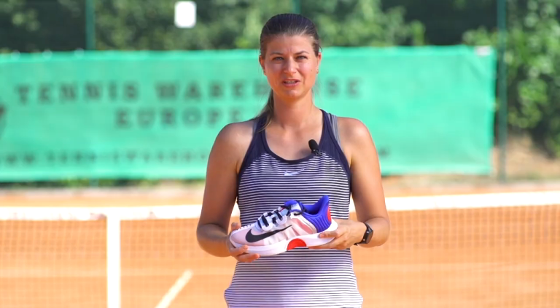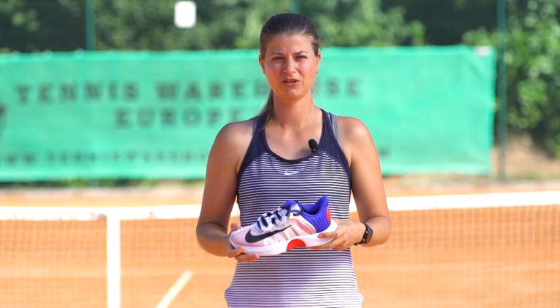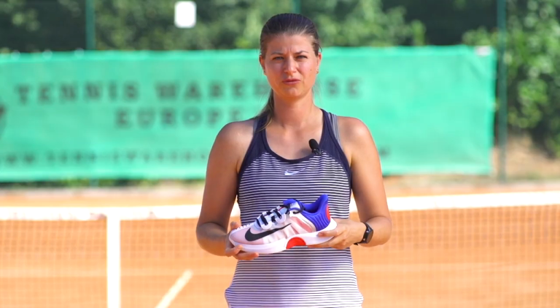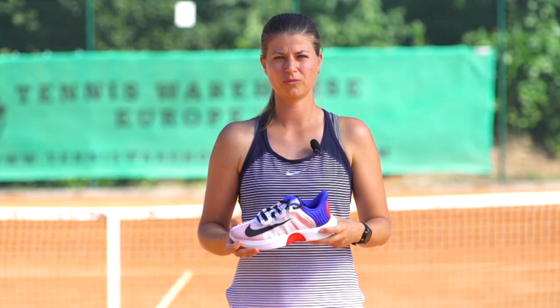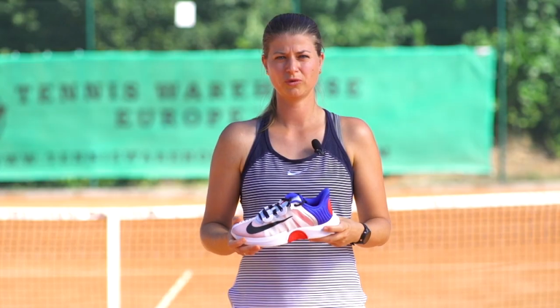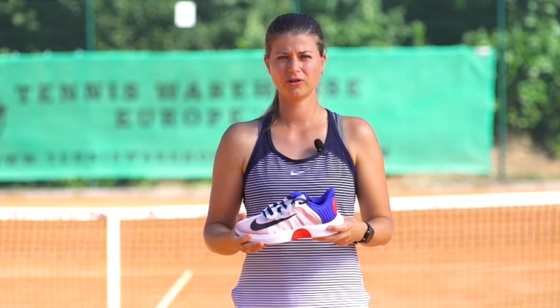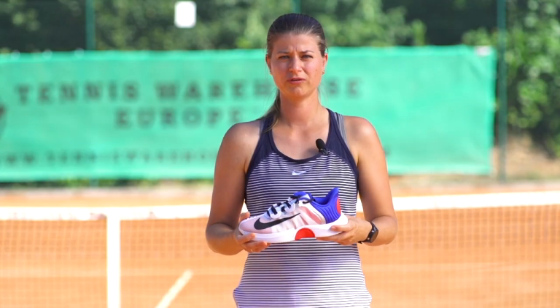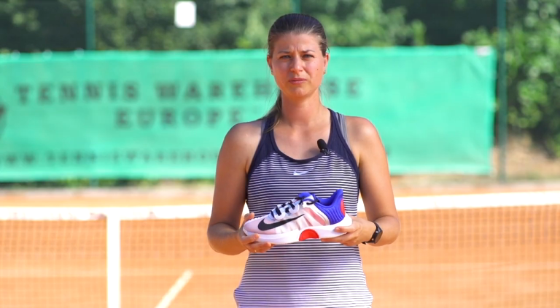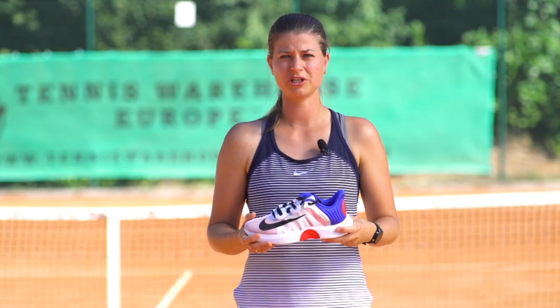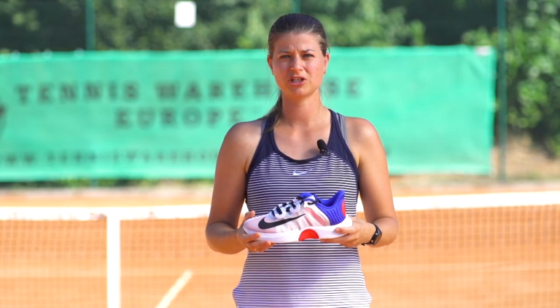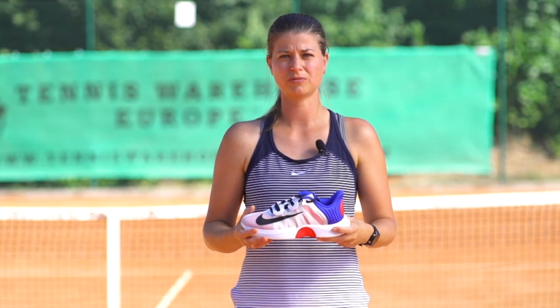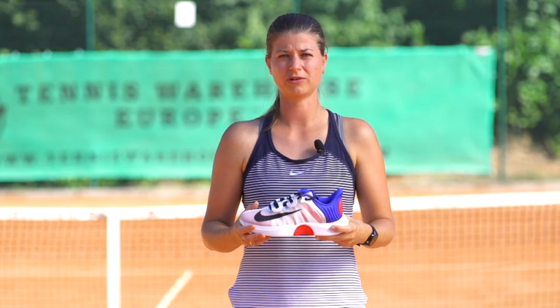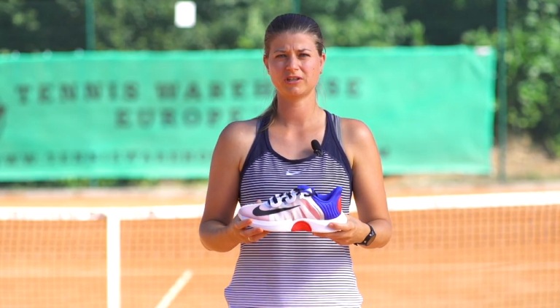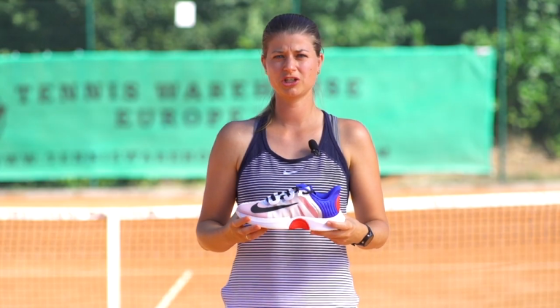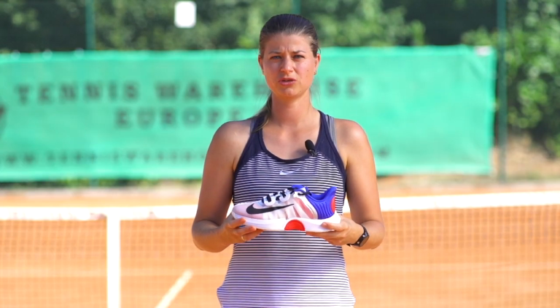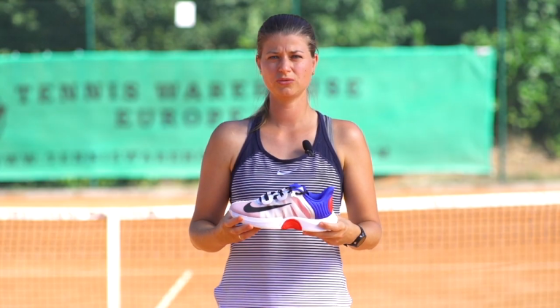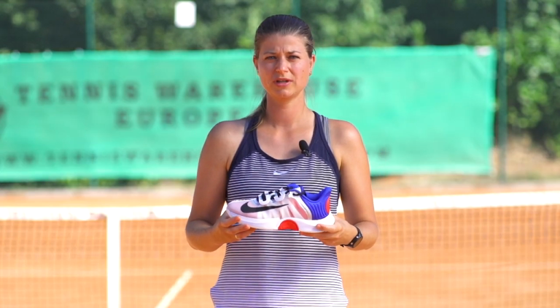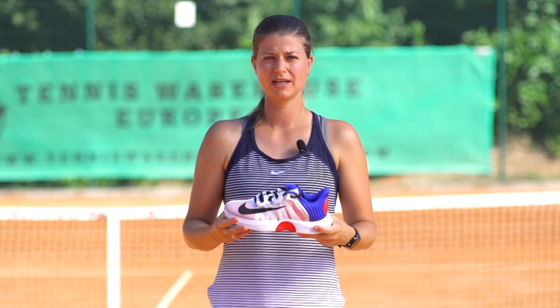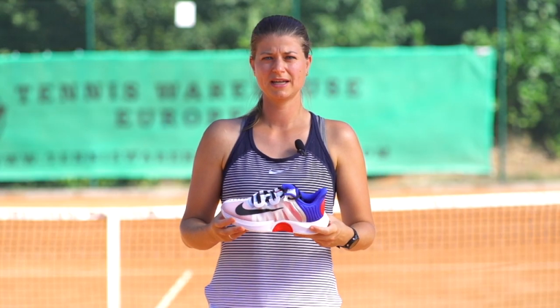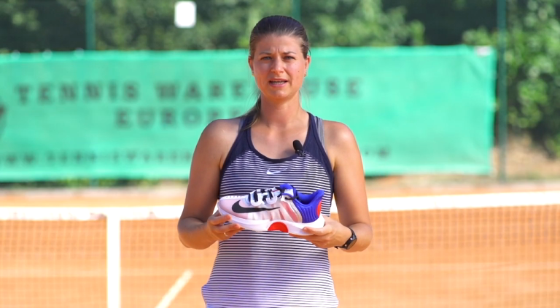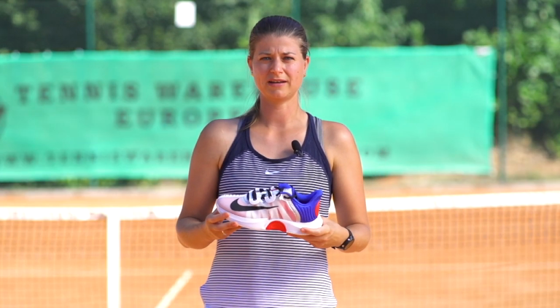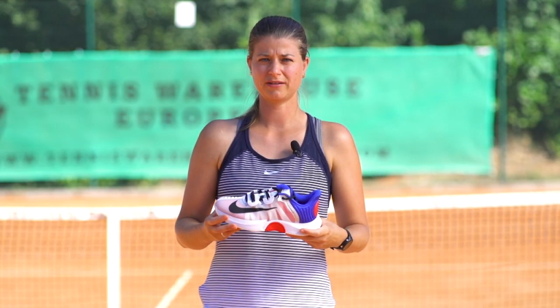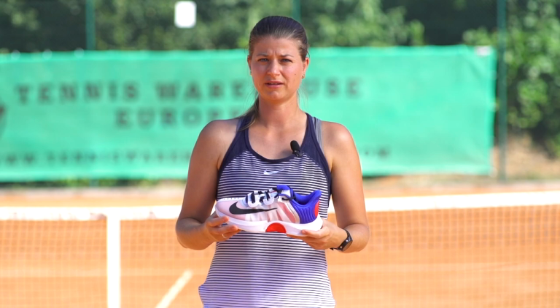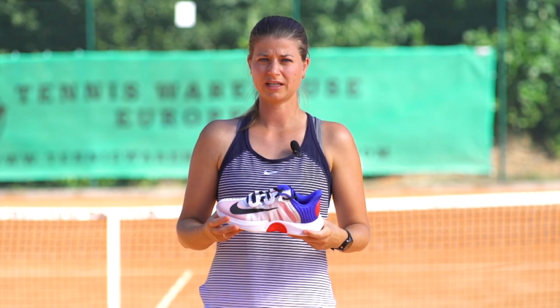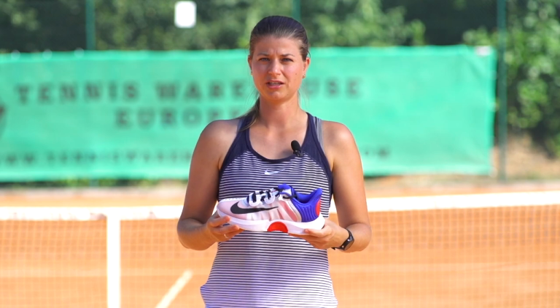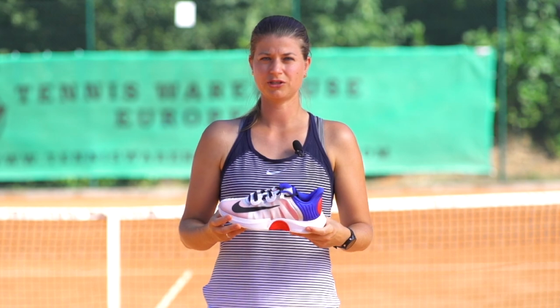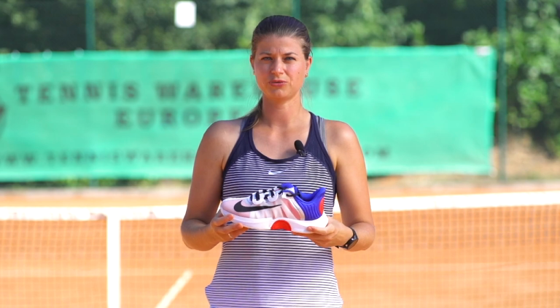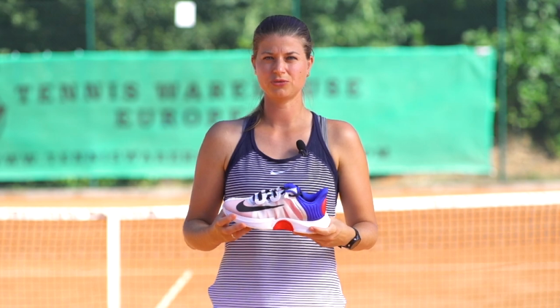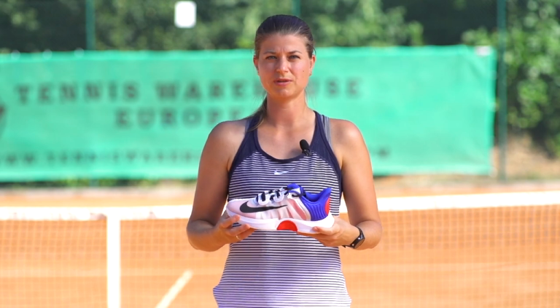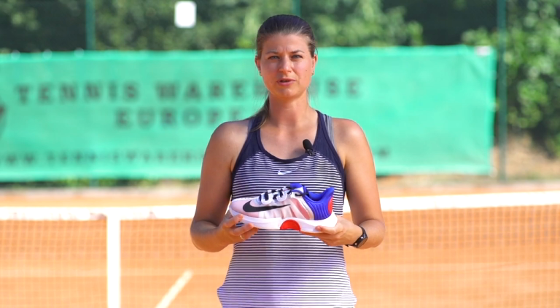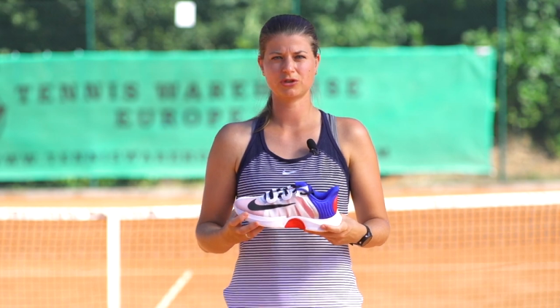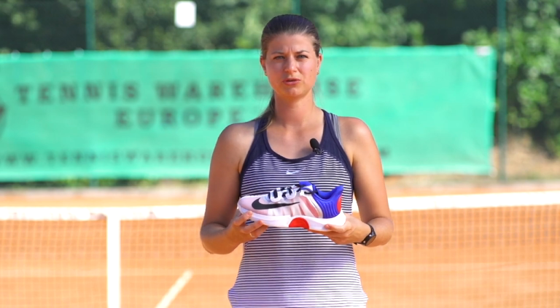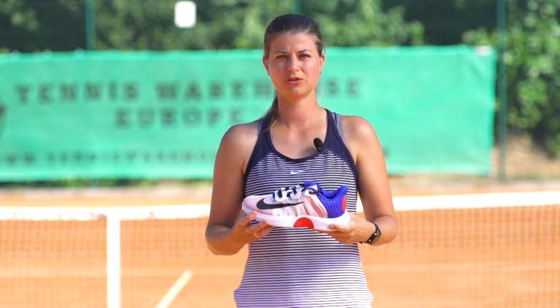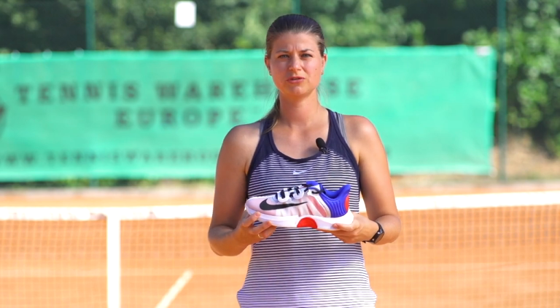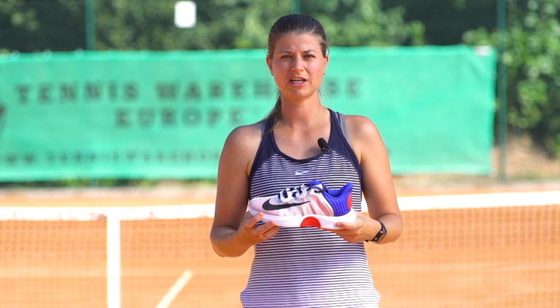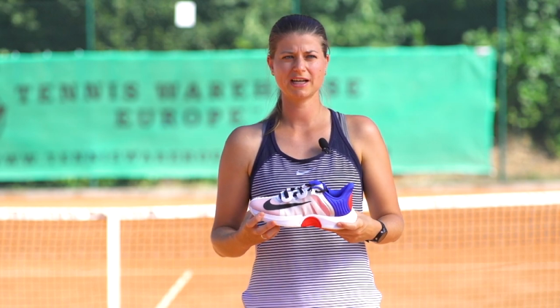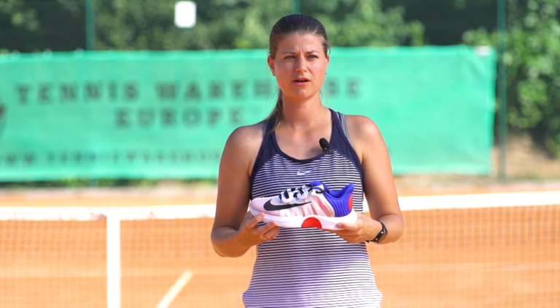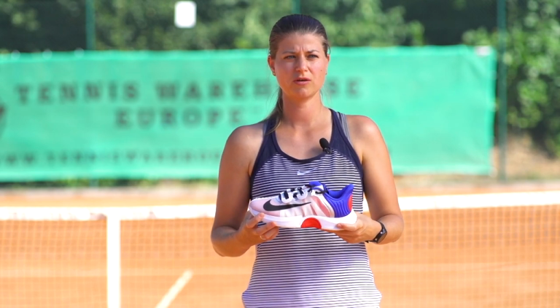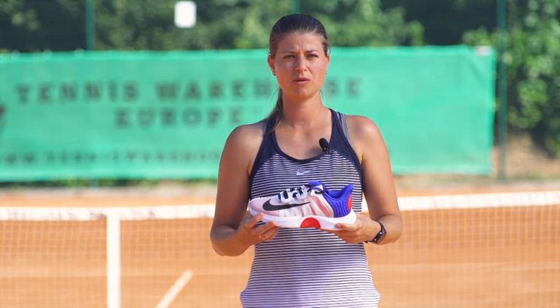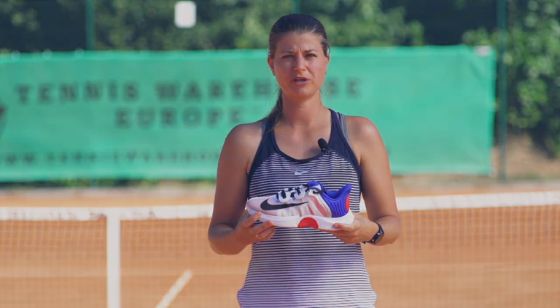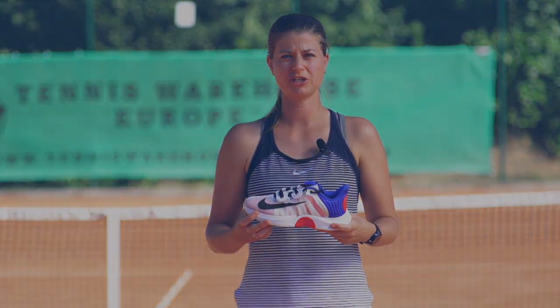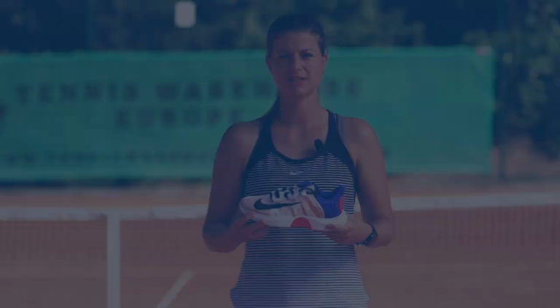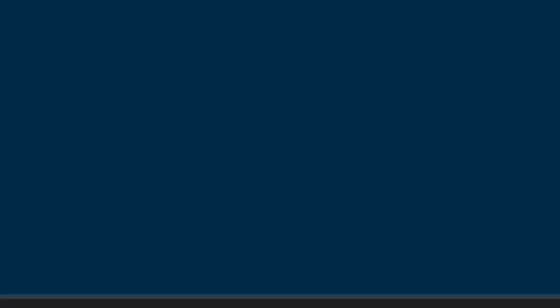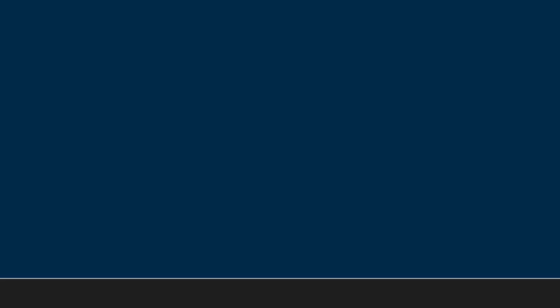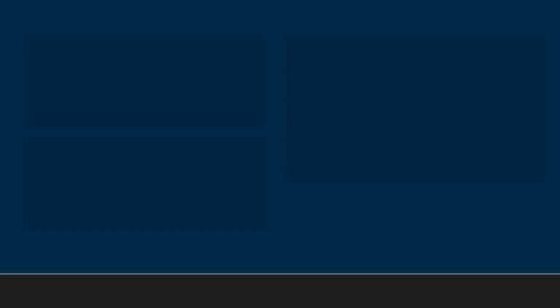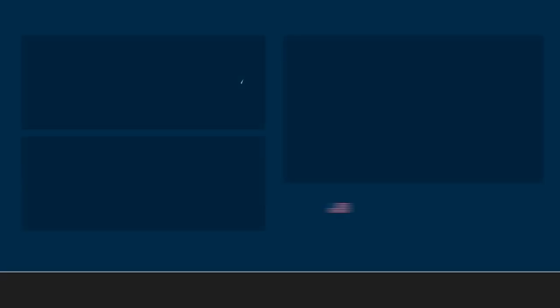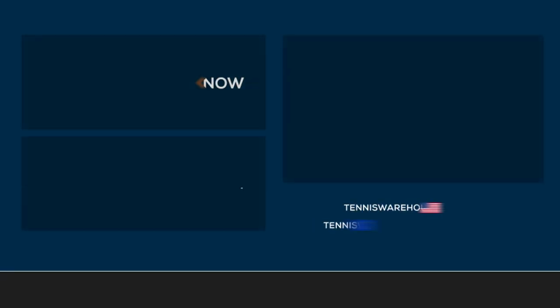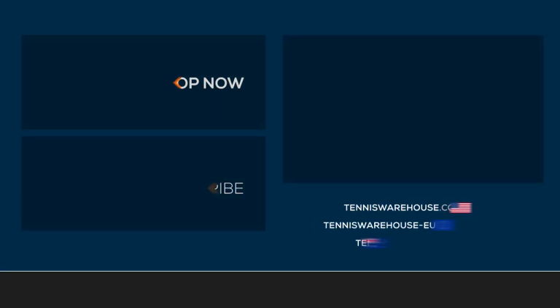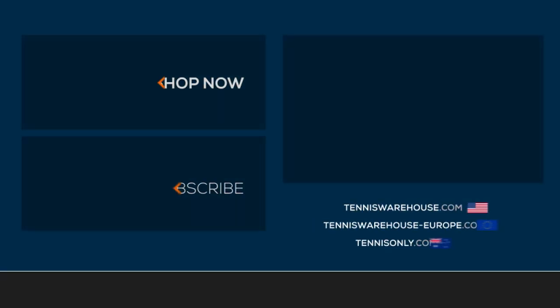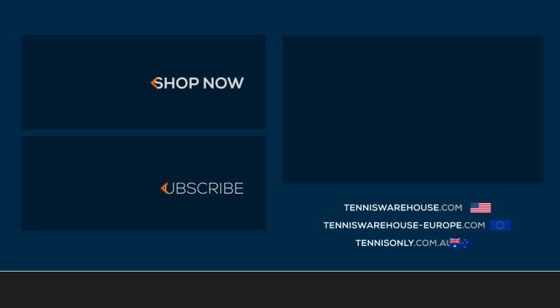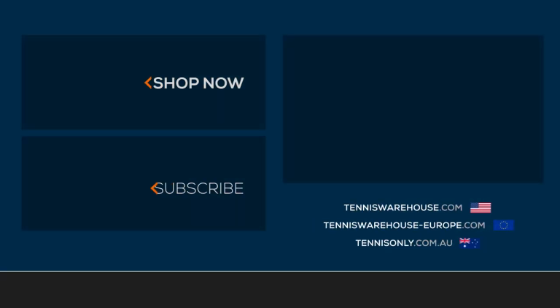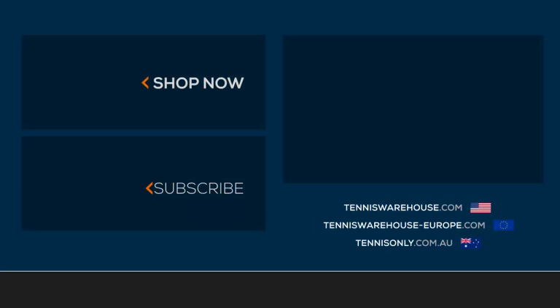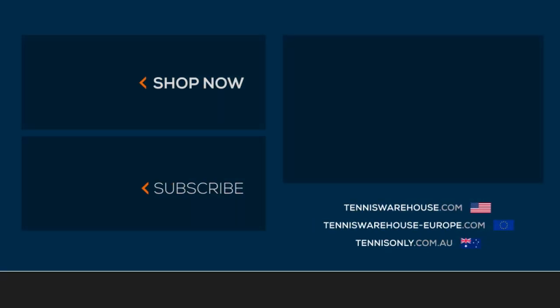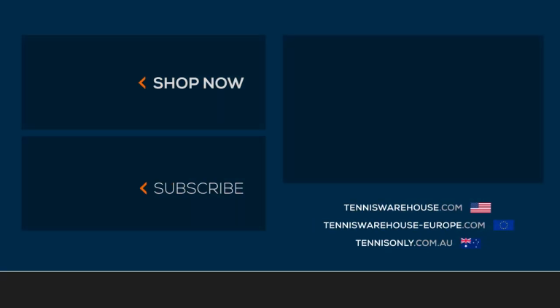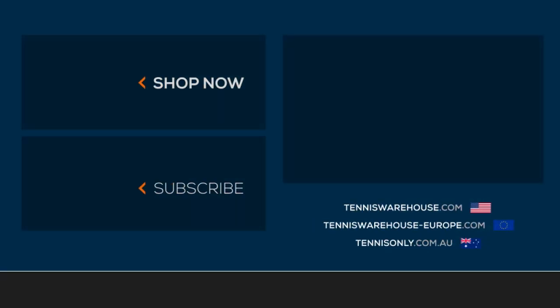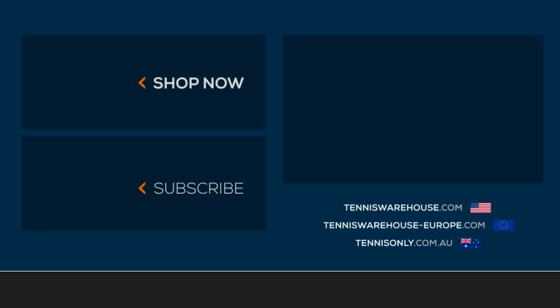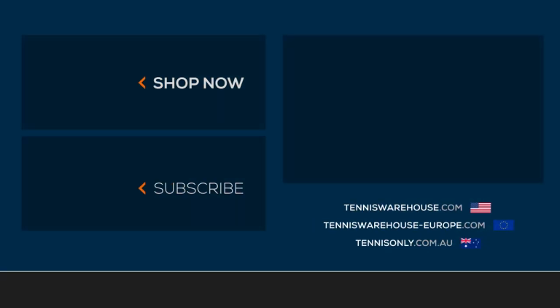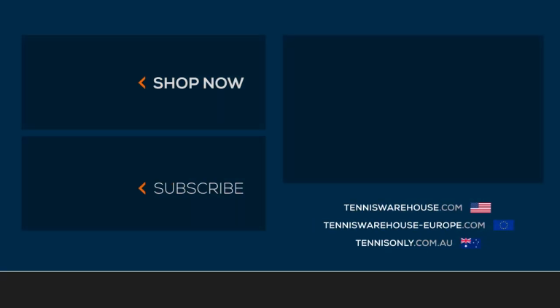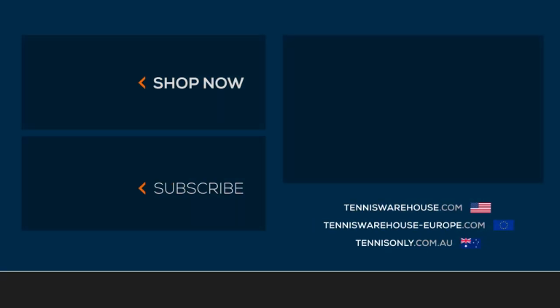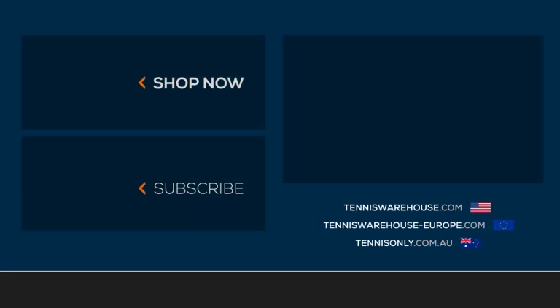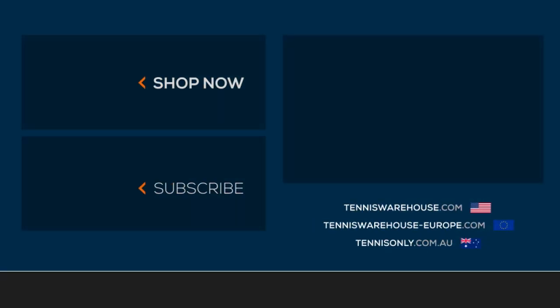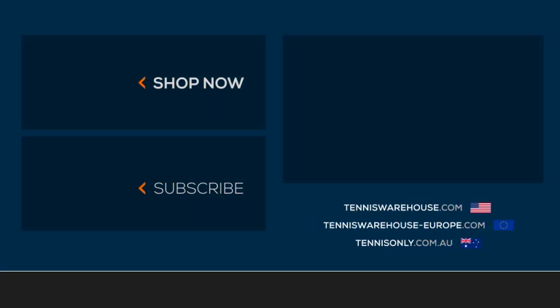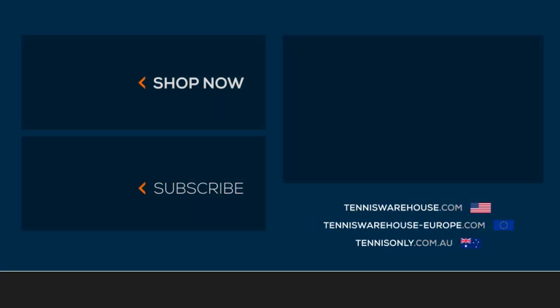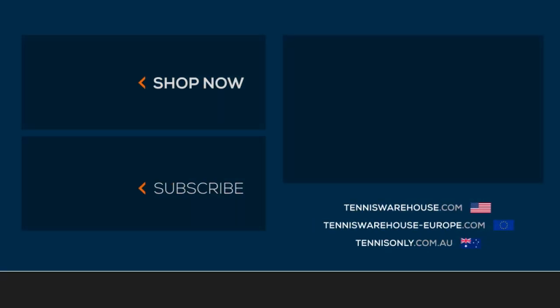For more information about this shoe and other Nike shoes, make sure to check out our pages at Tennis Warehouse, Tennis Warehouse Europe, and Tennis Only.